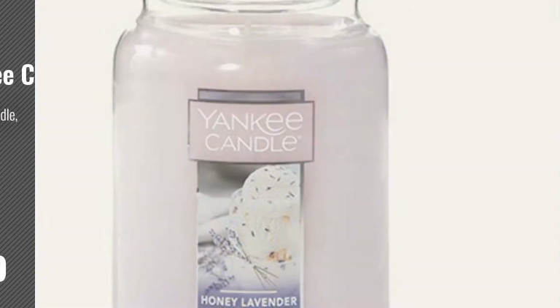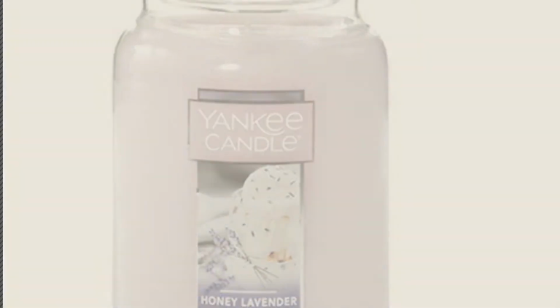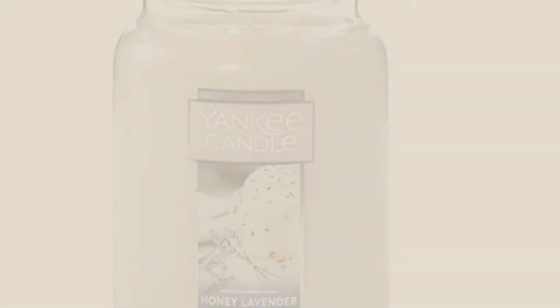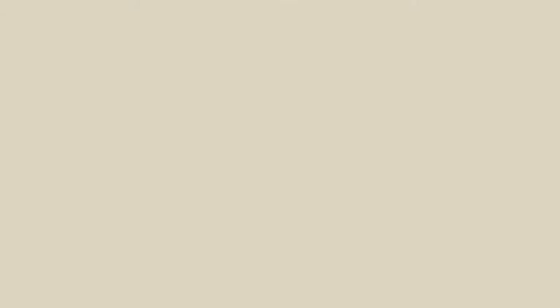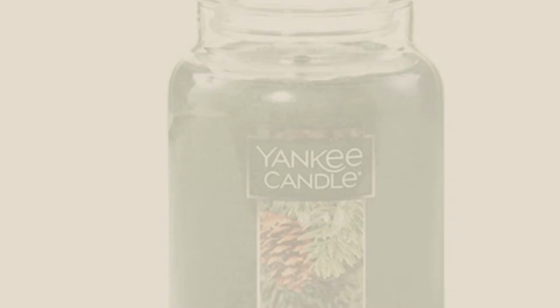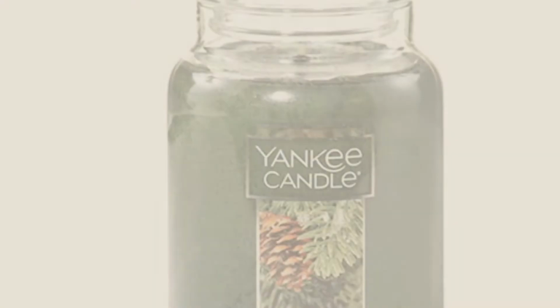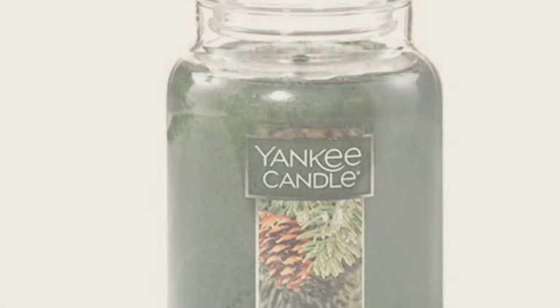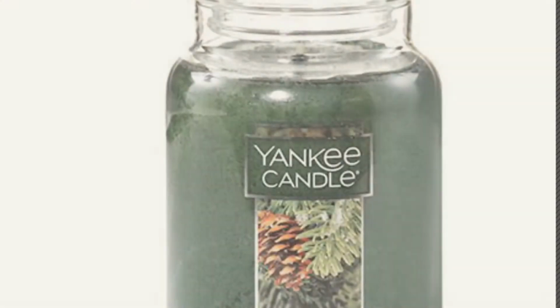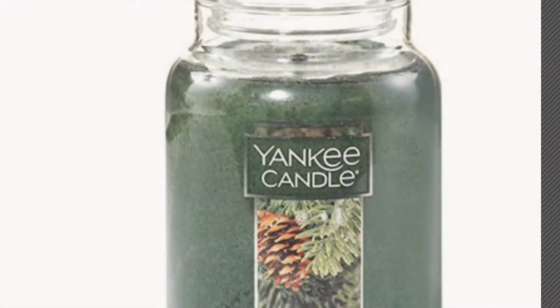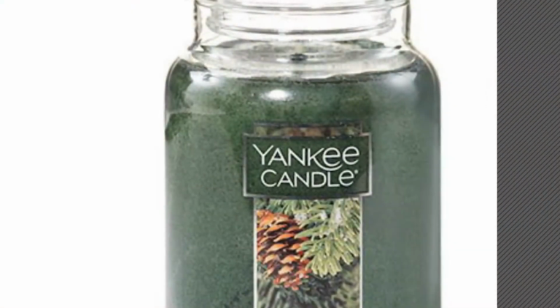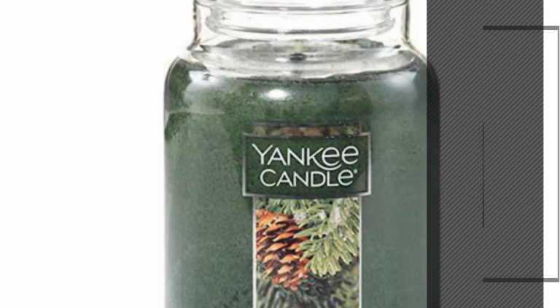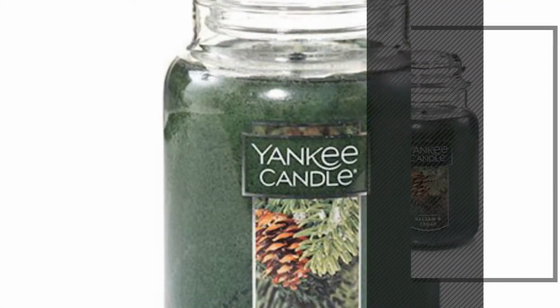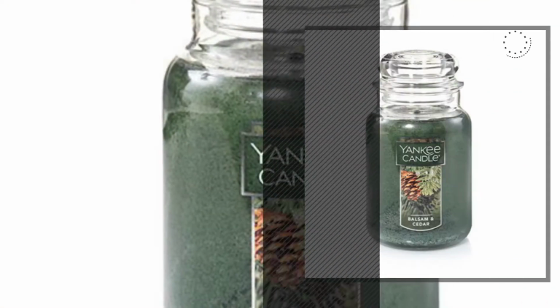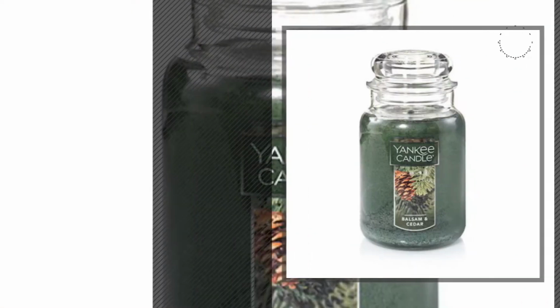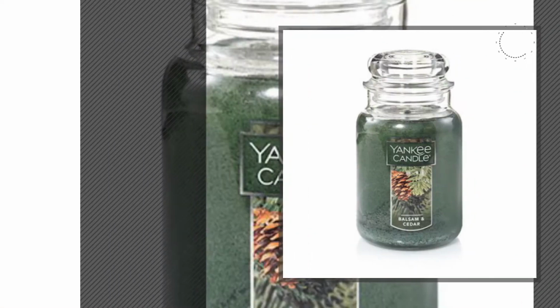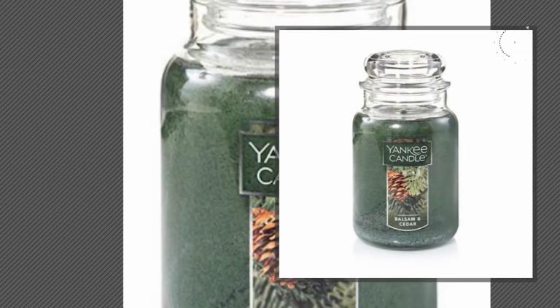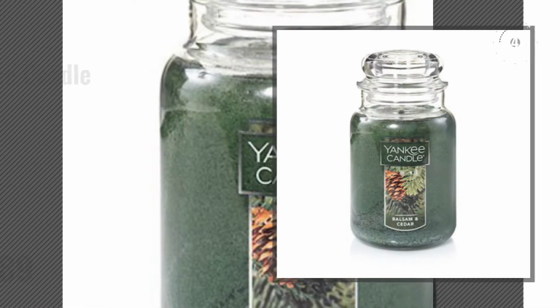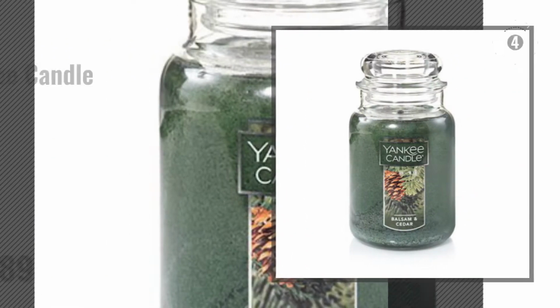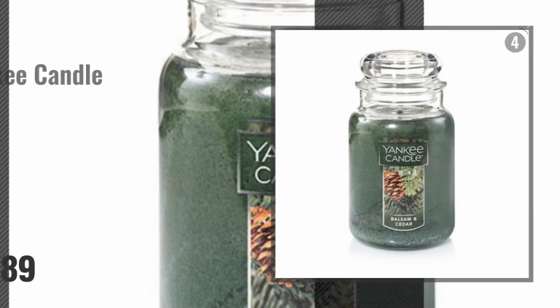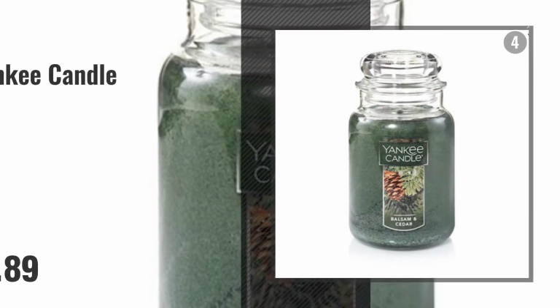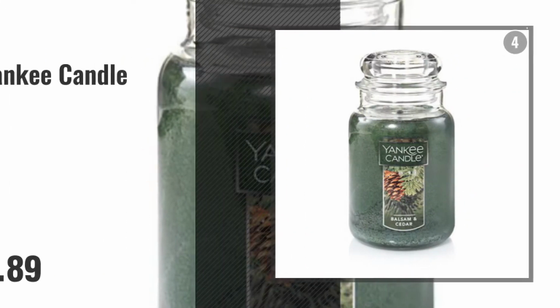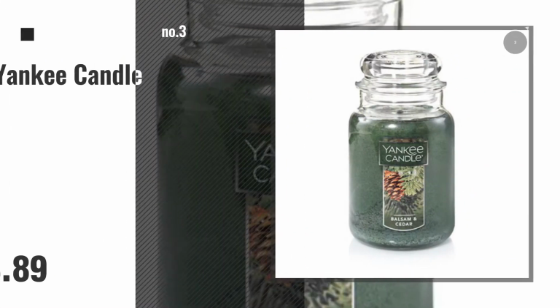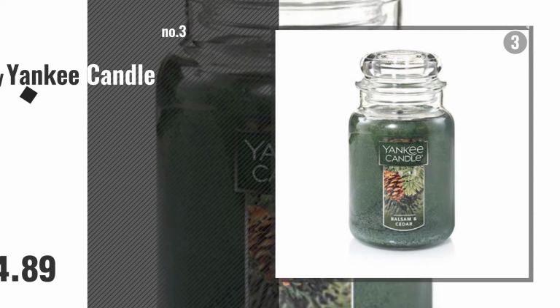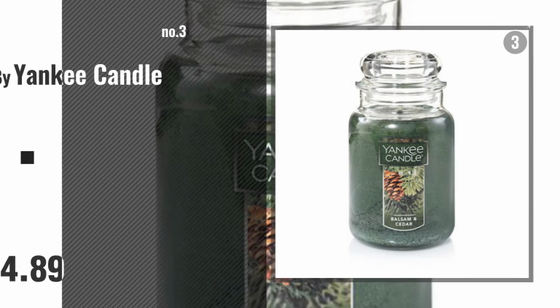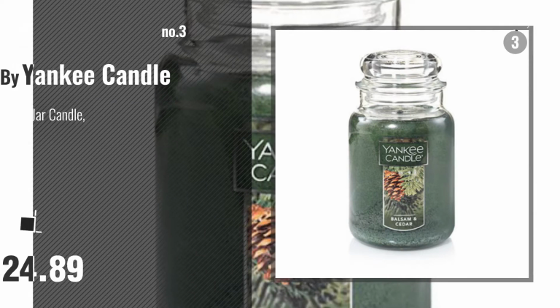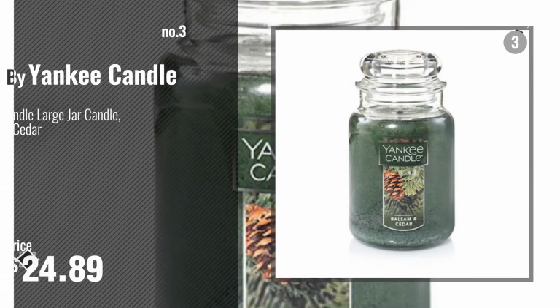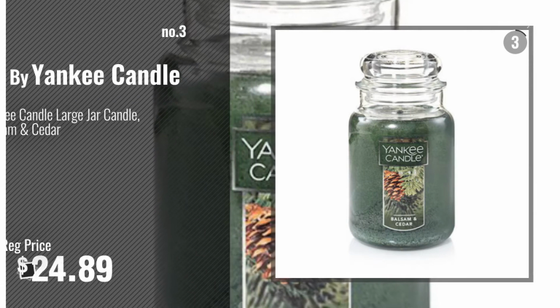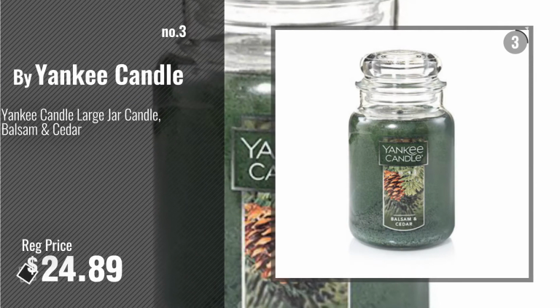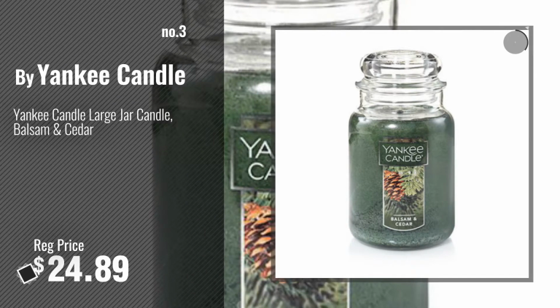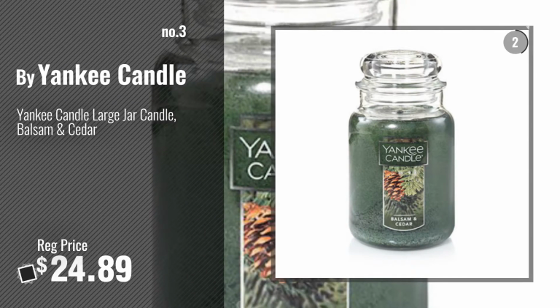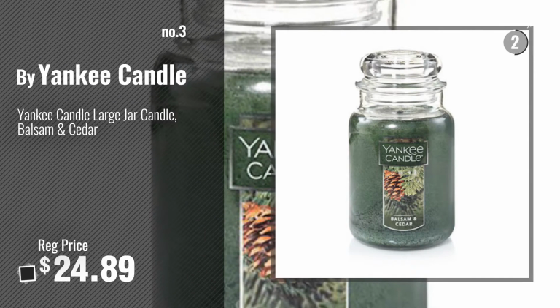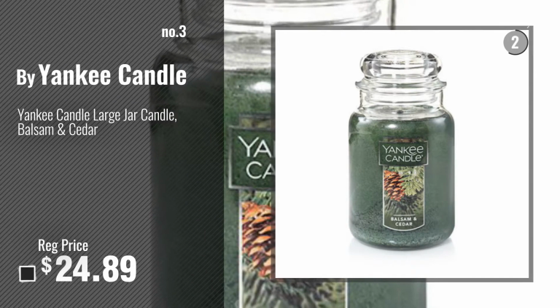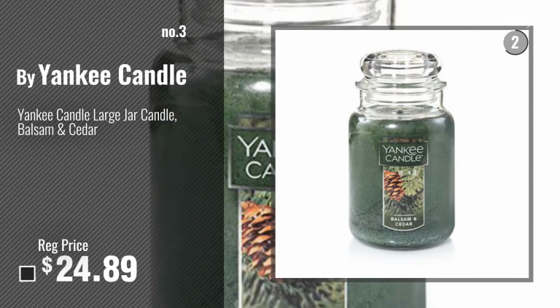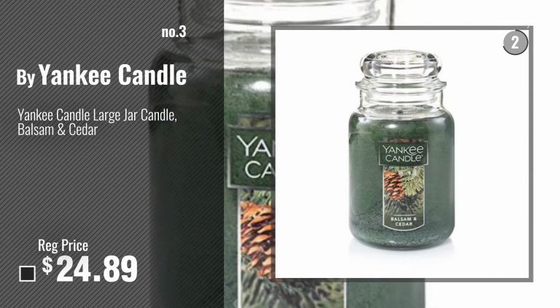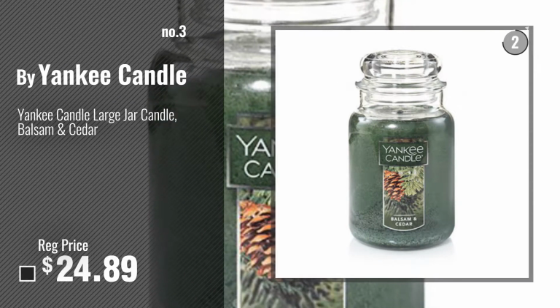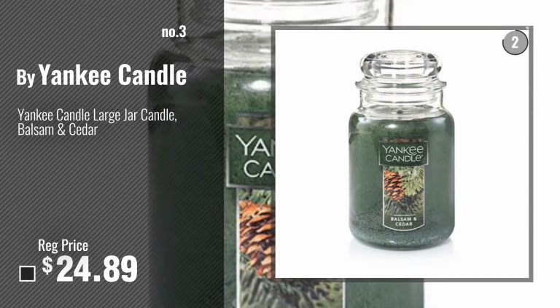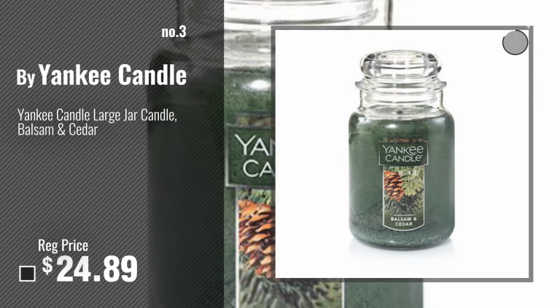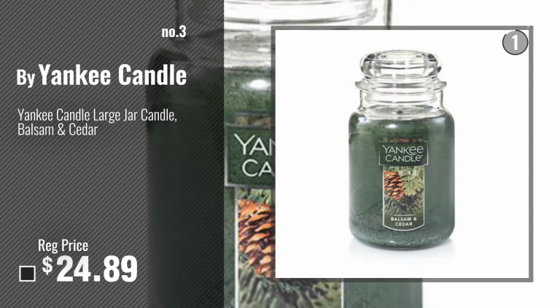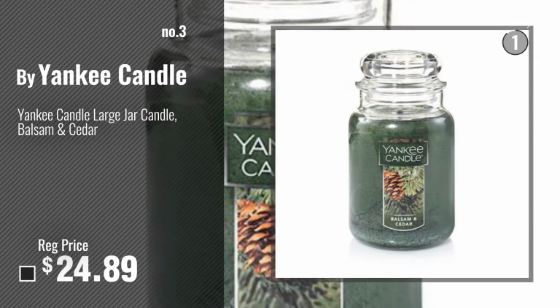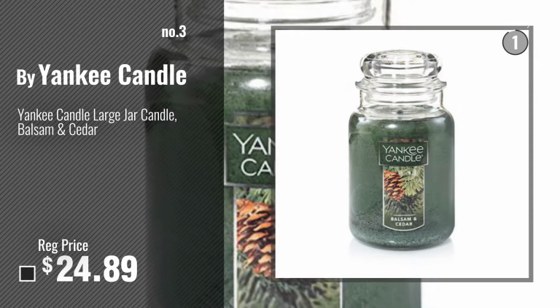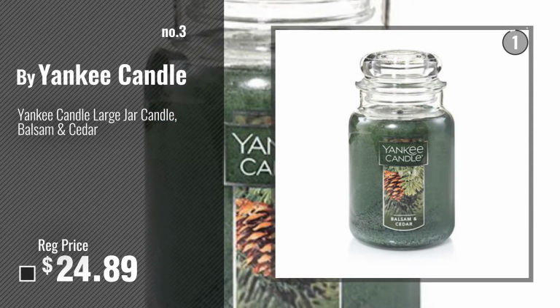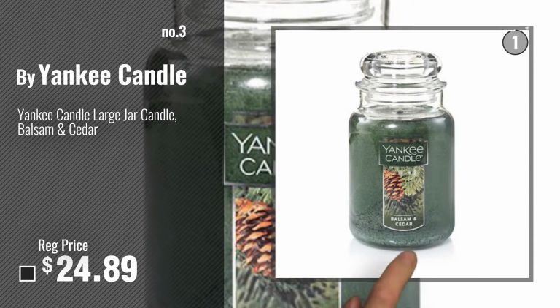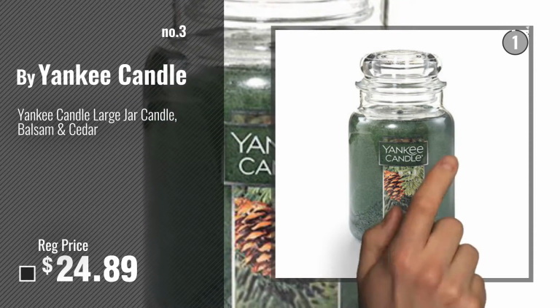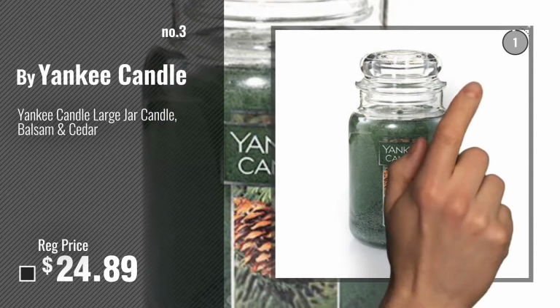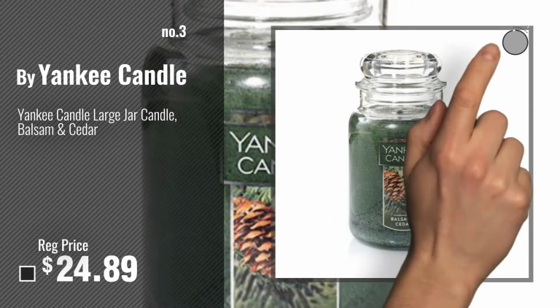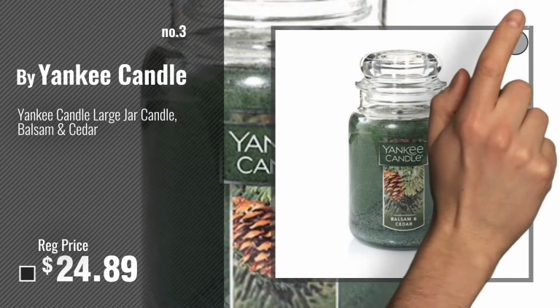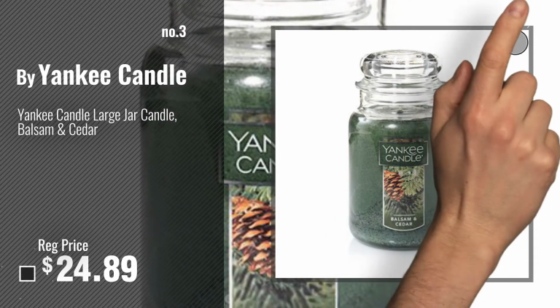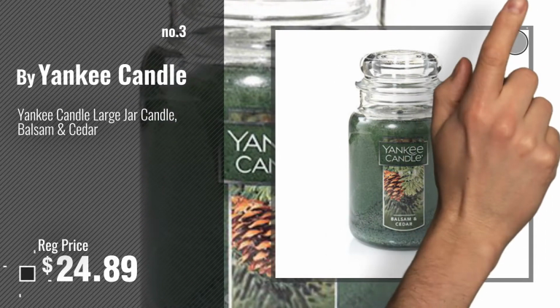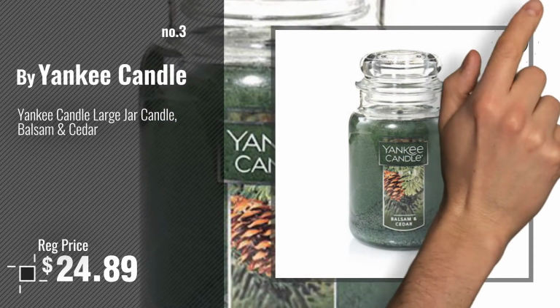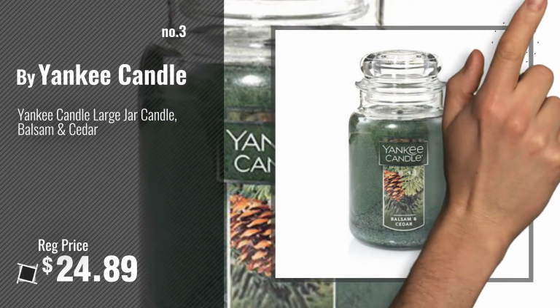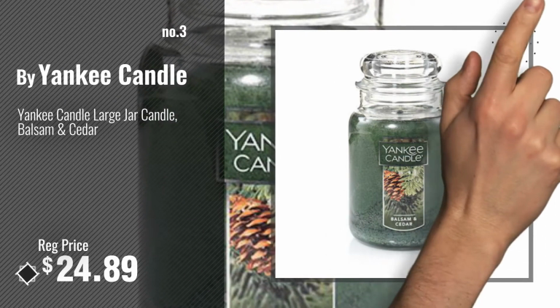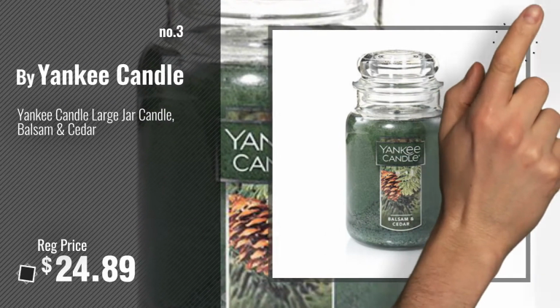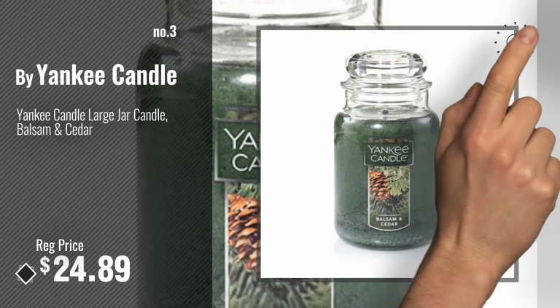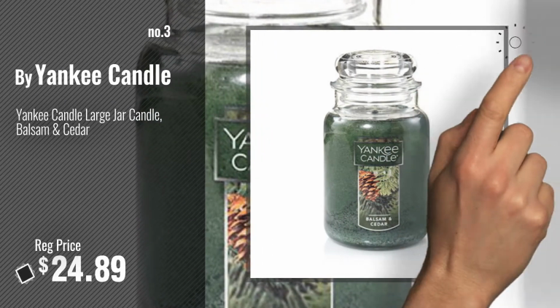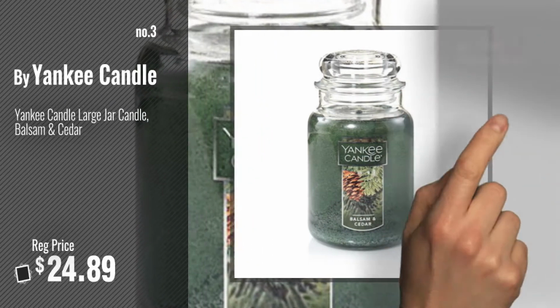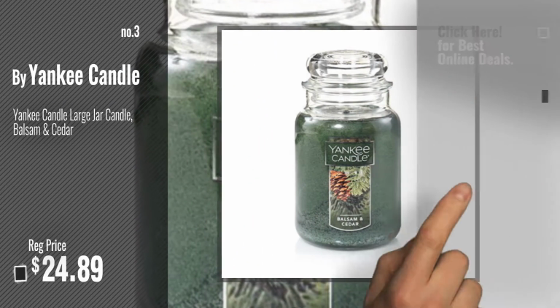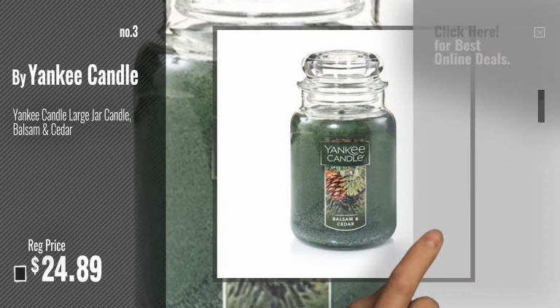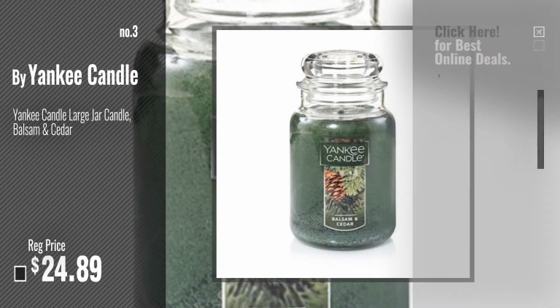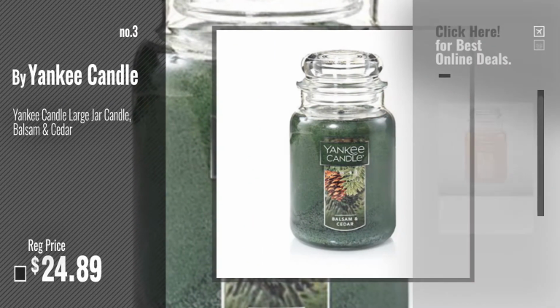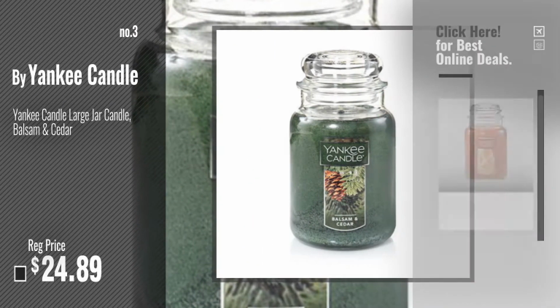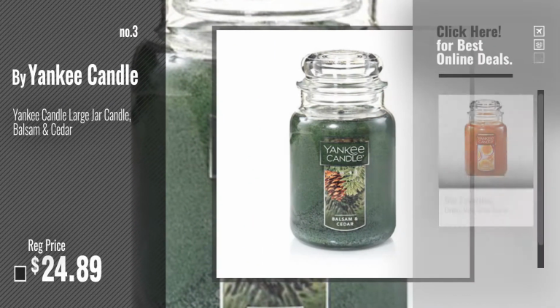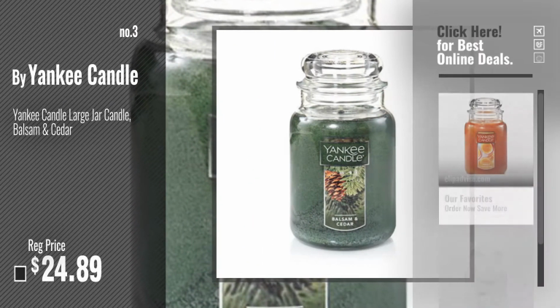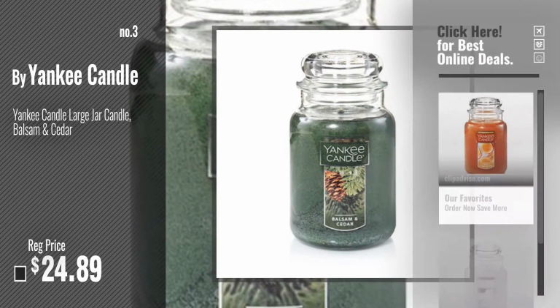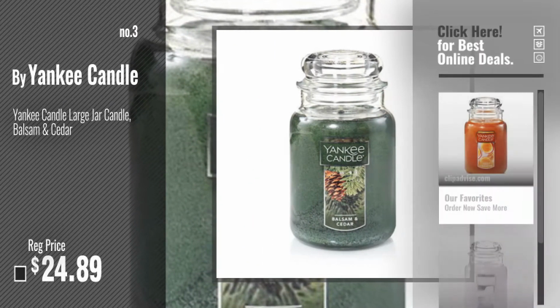Number 3. Get your favorite home decor products now. Just click this circle.